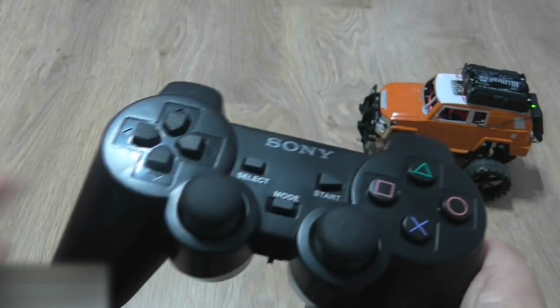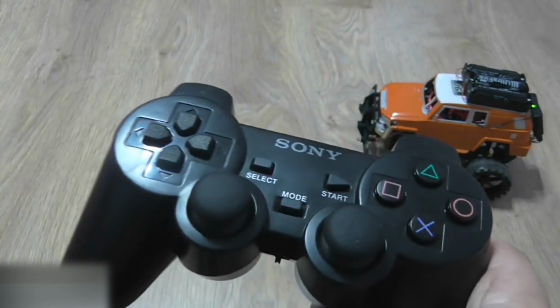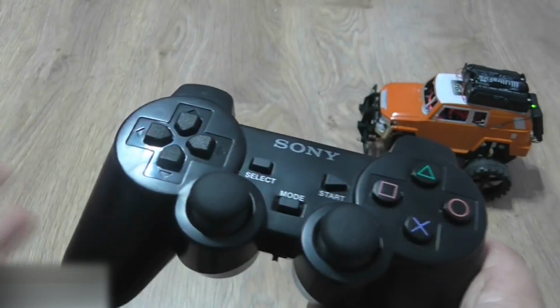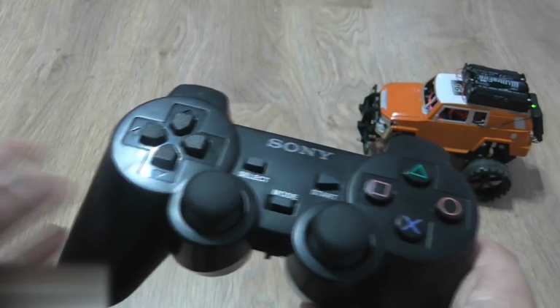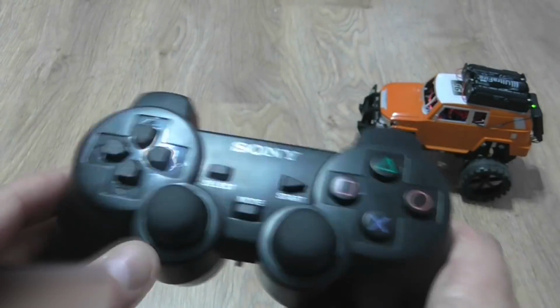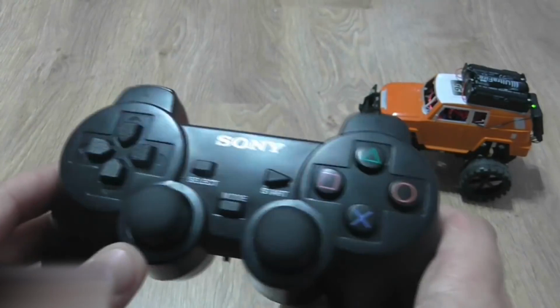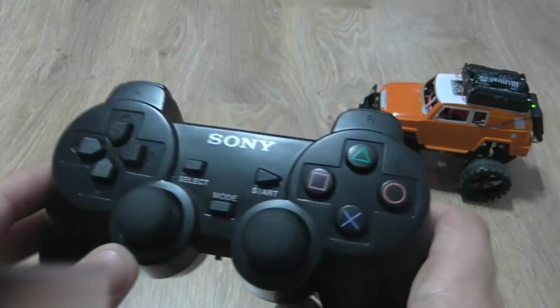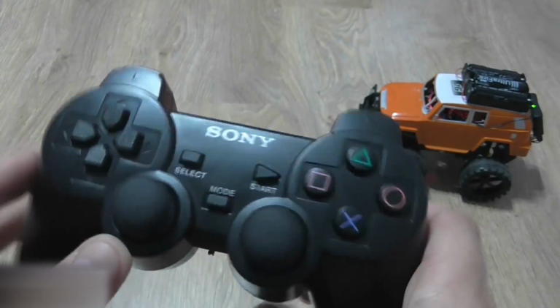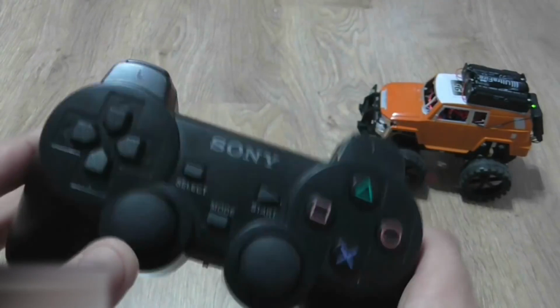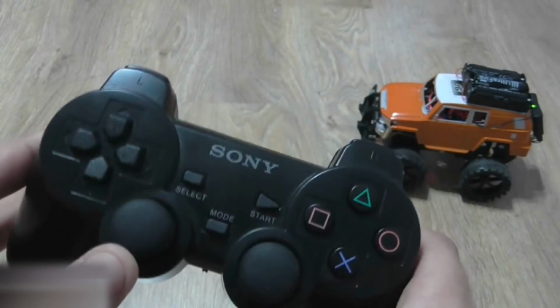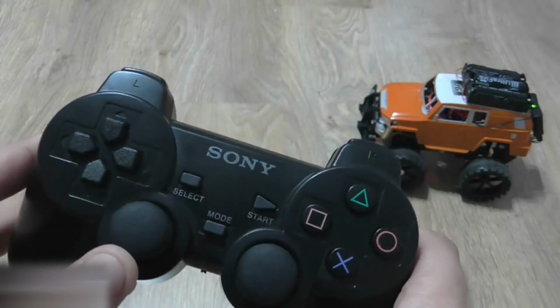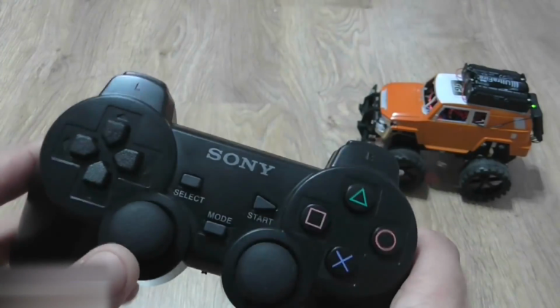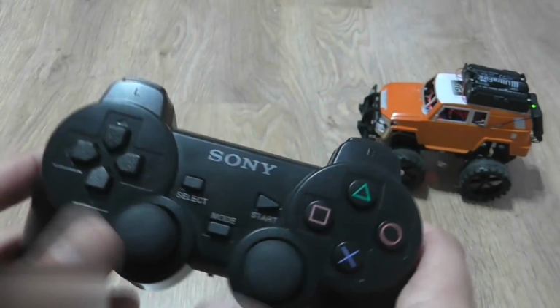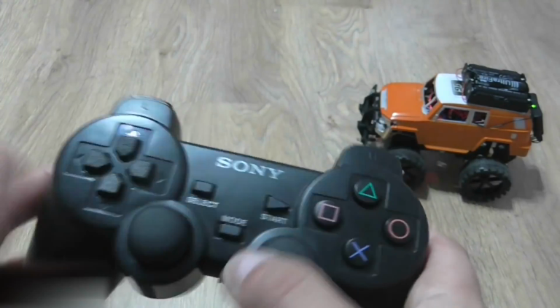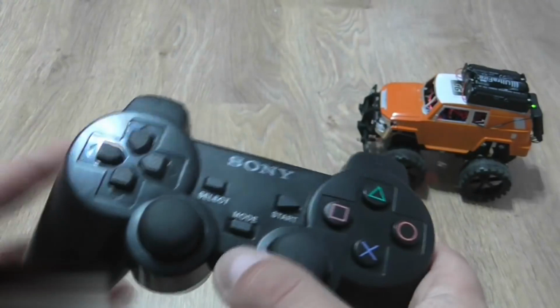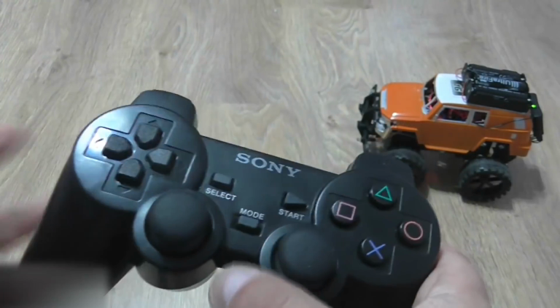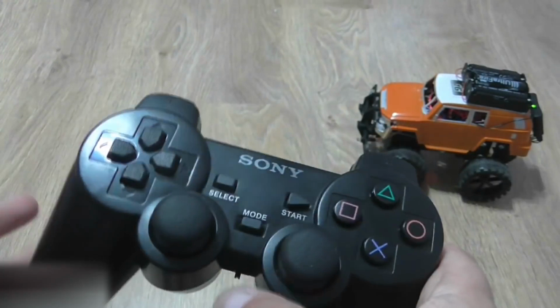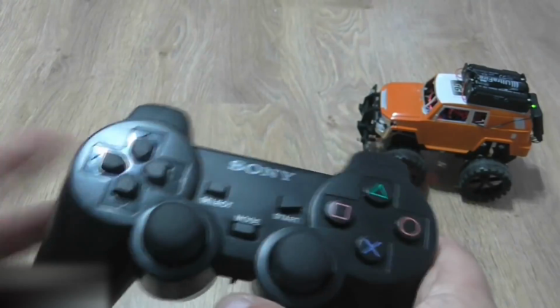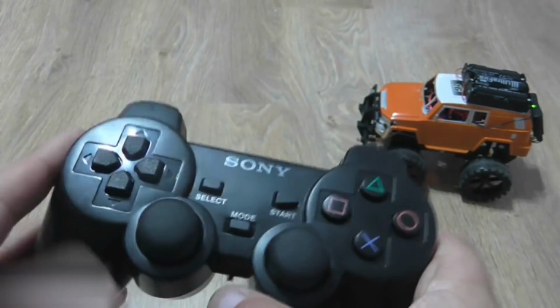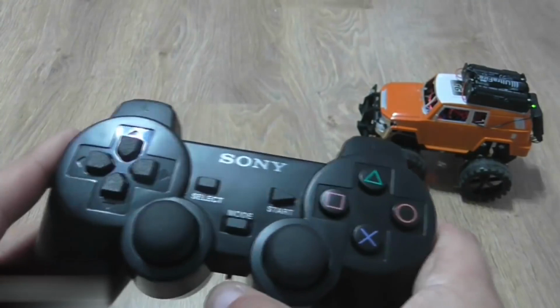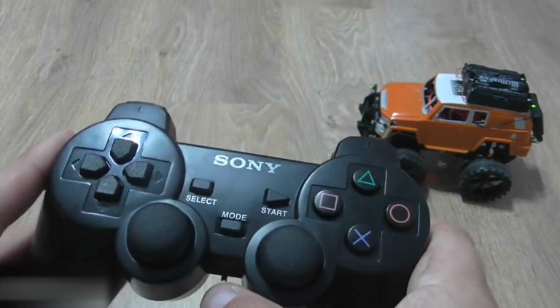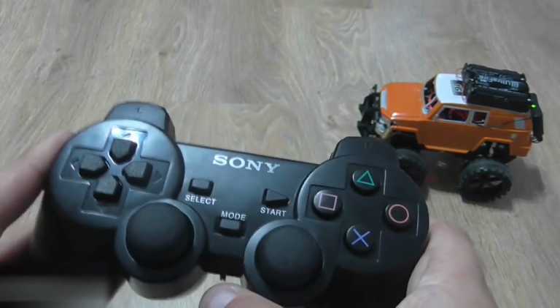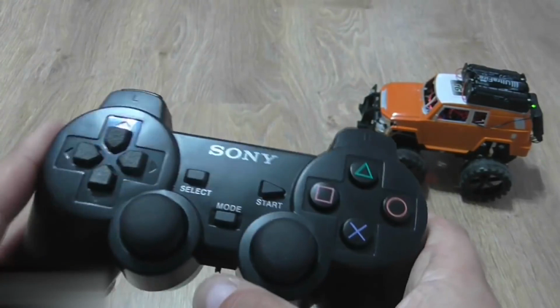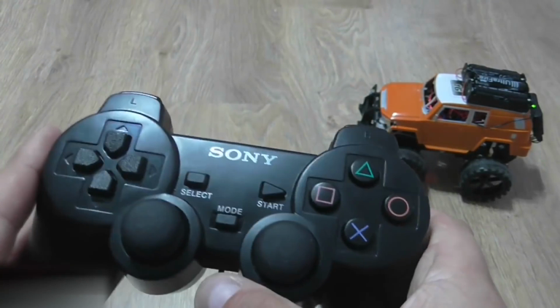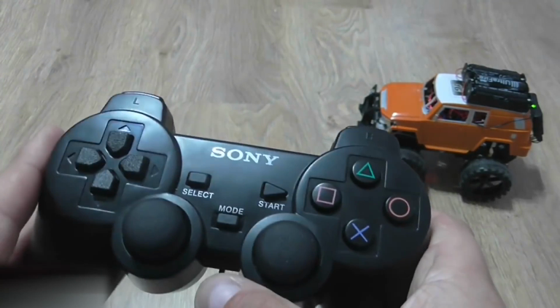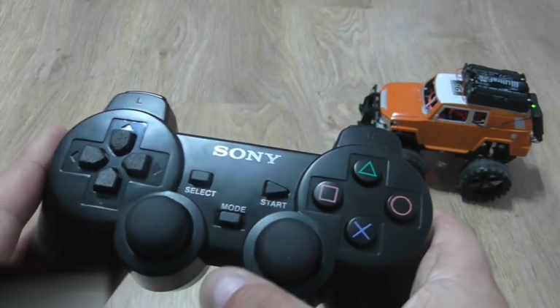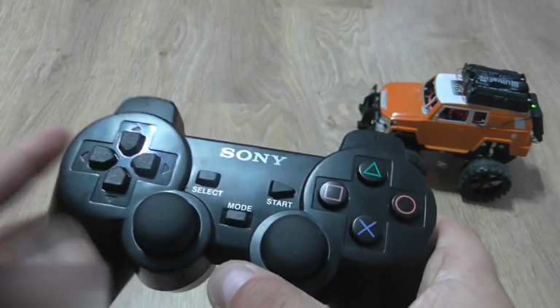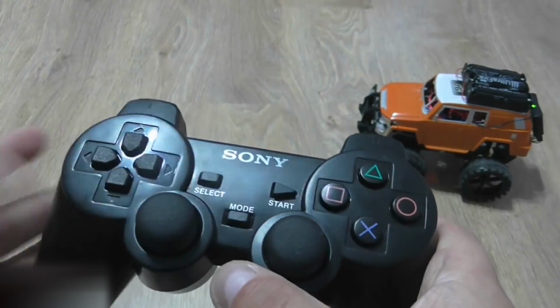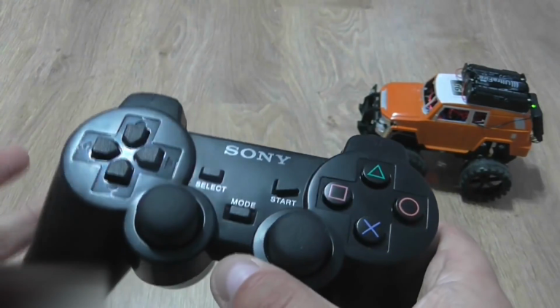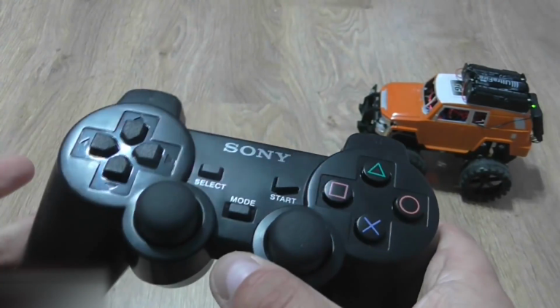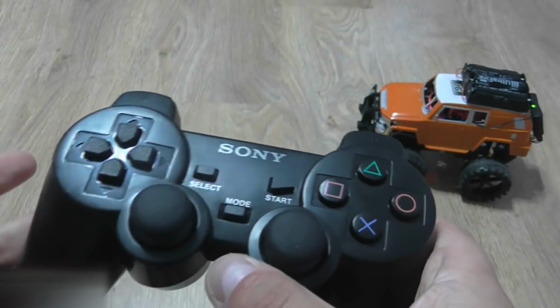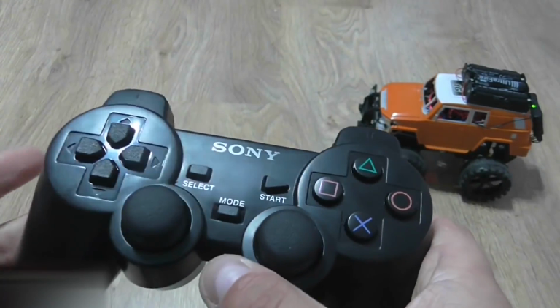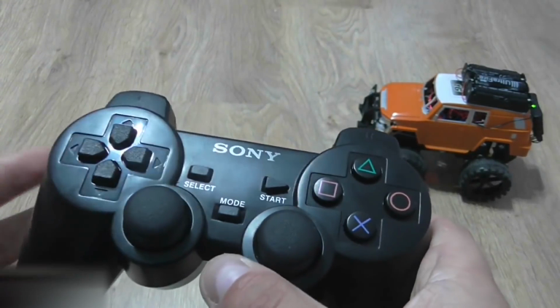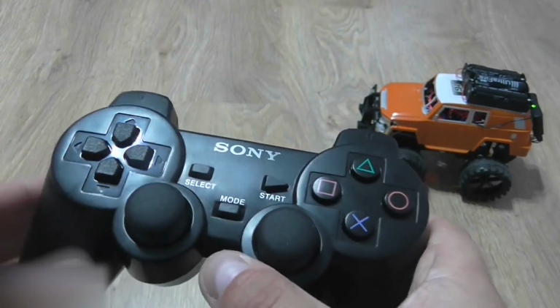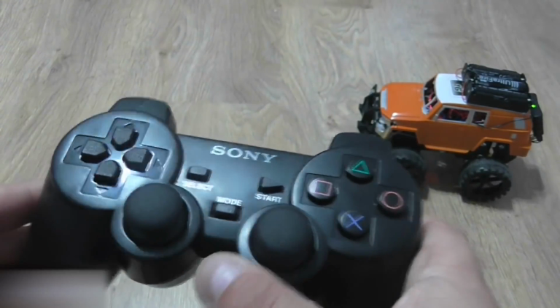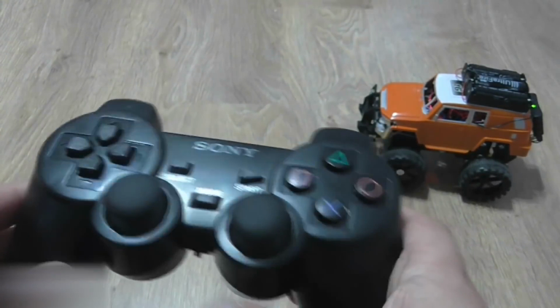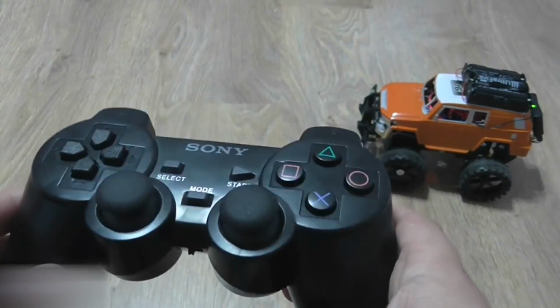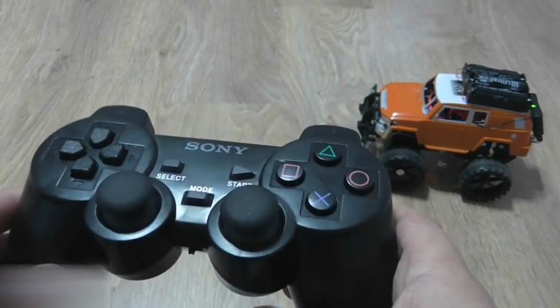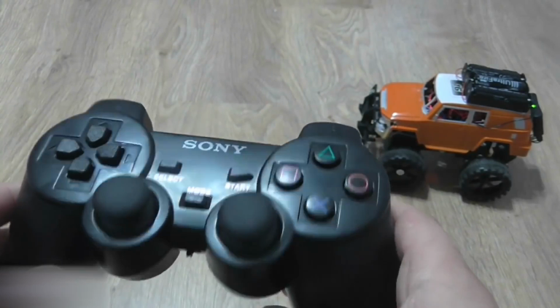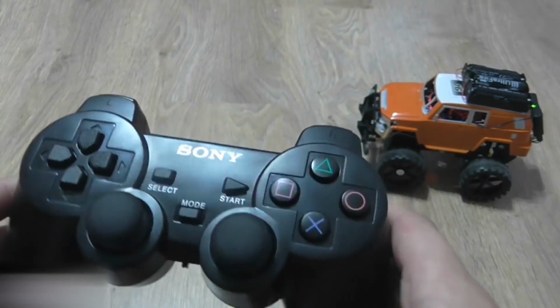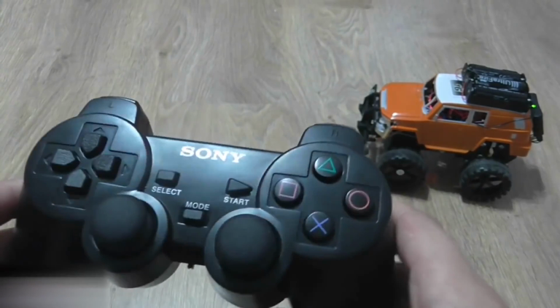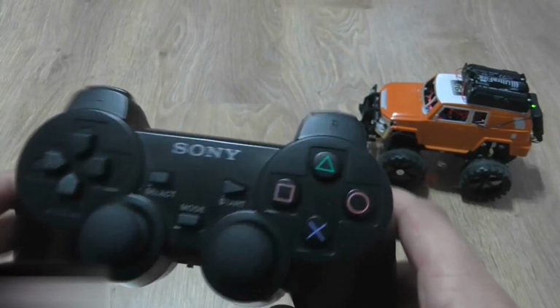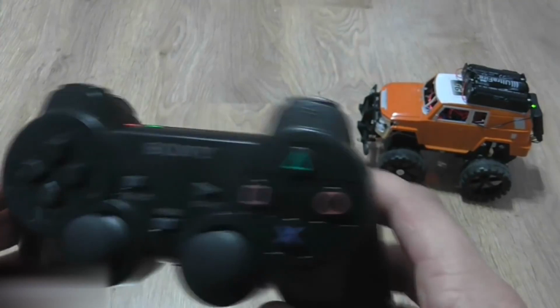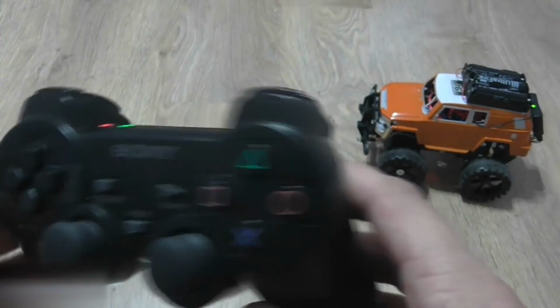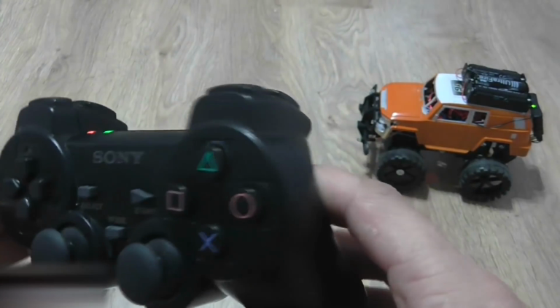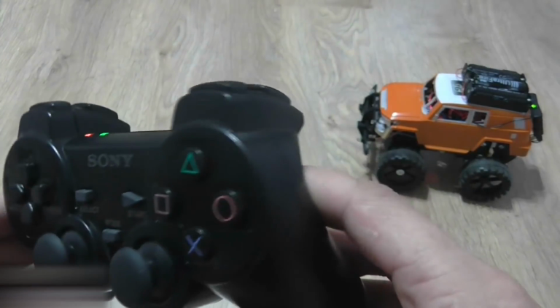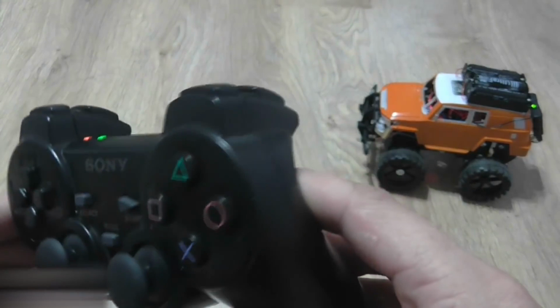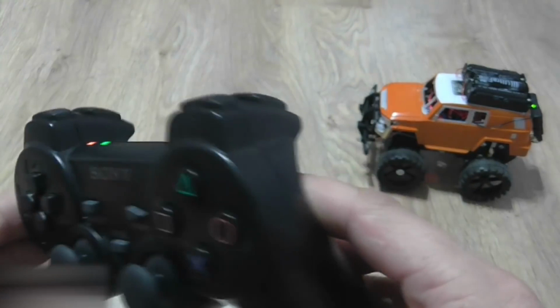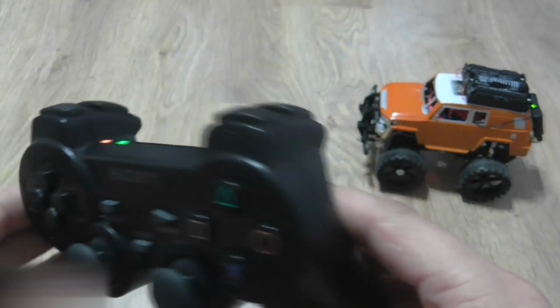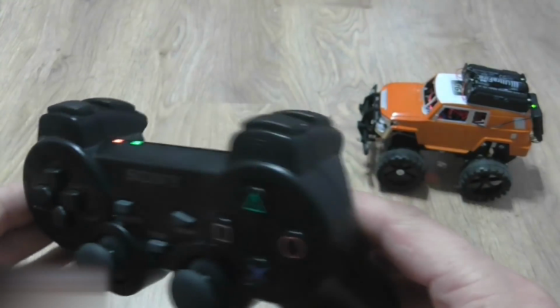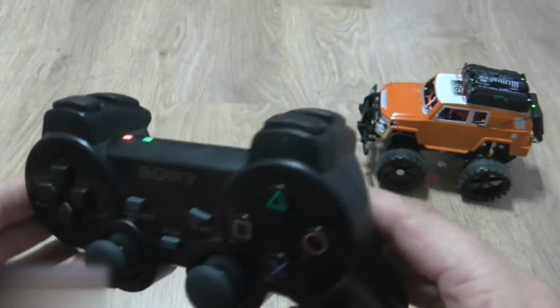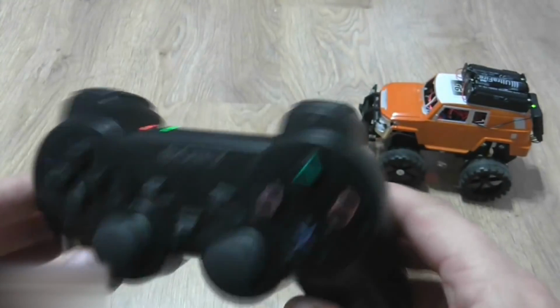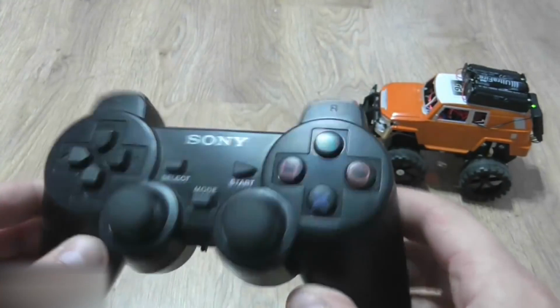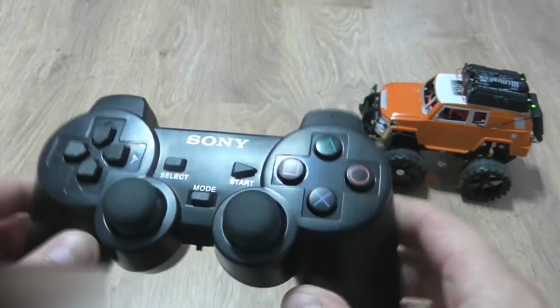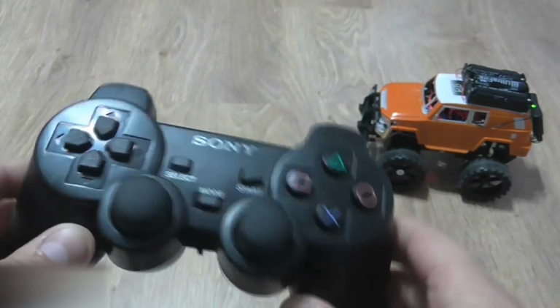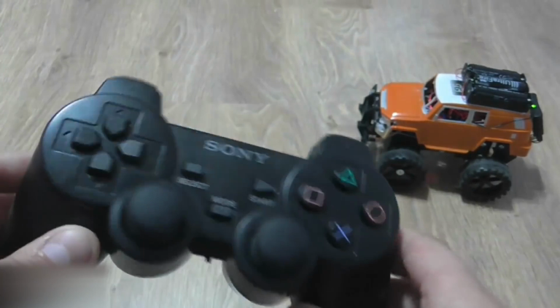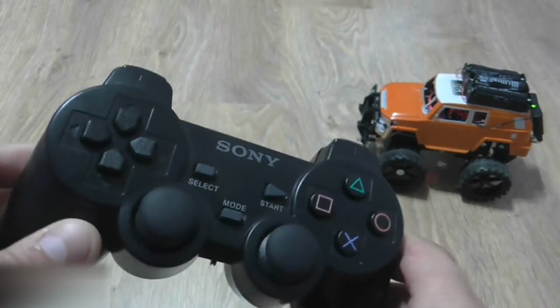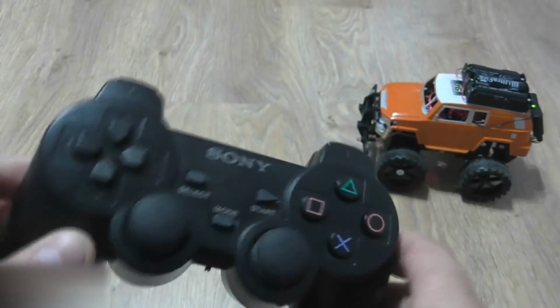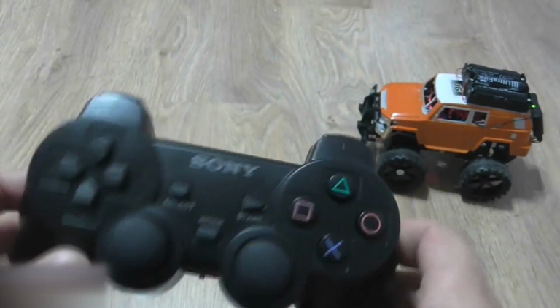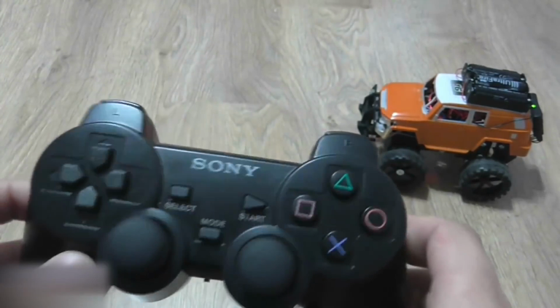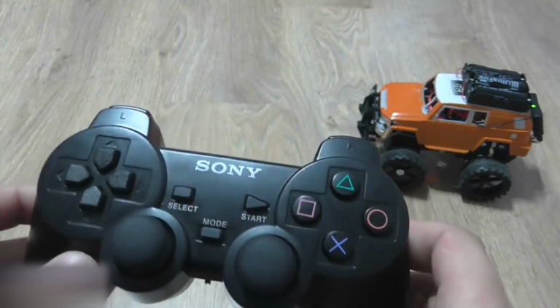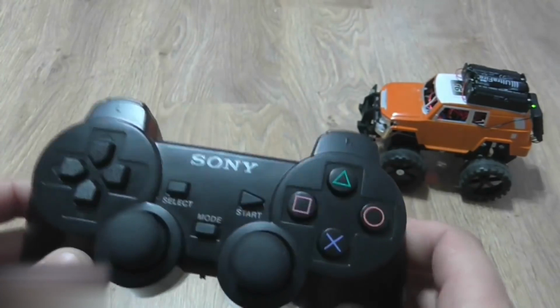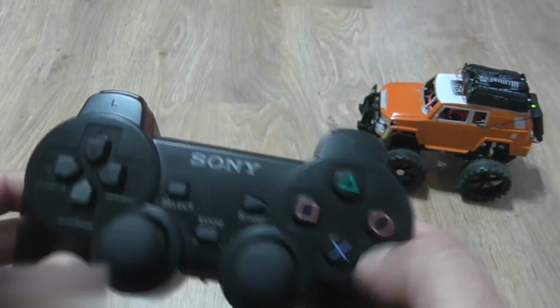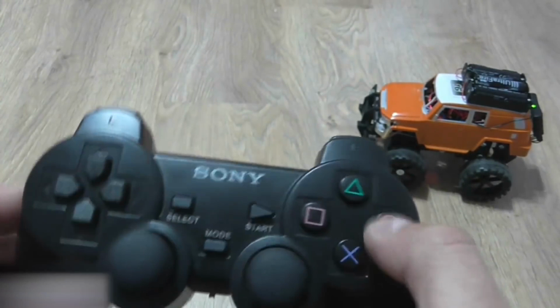Hi everybody. Today I will show you how to make a radio control car using the PS2 joystick as a remote.